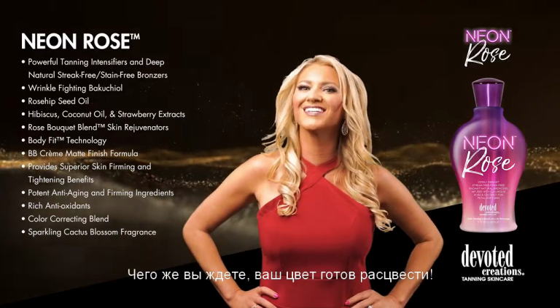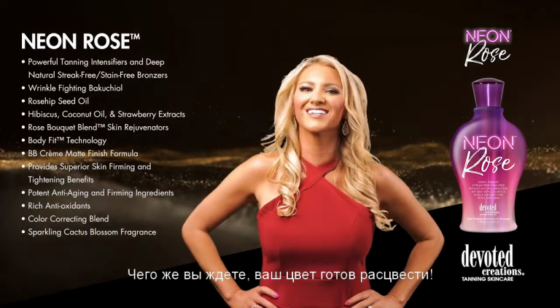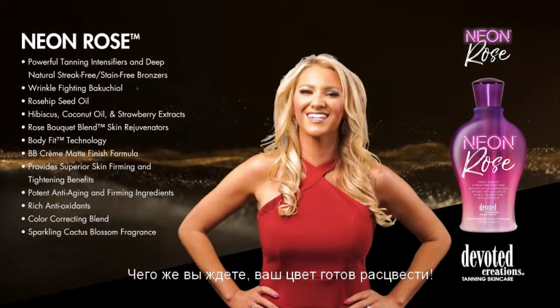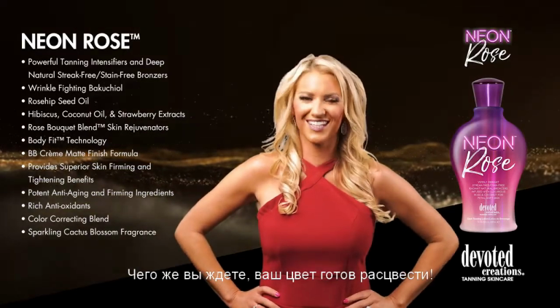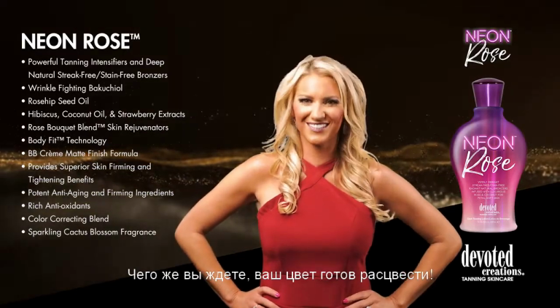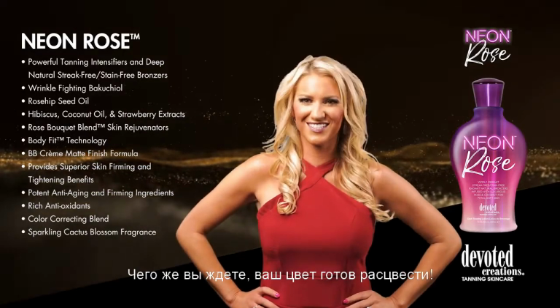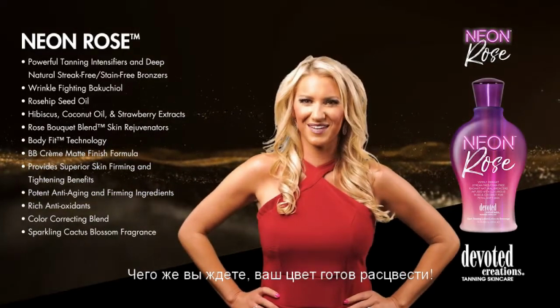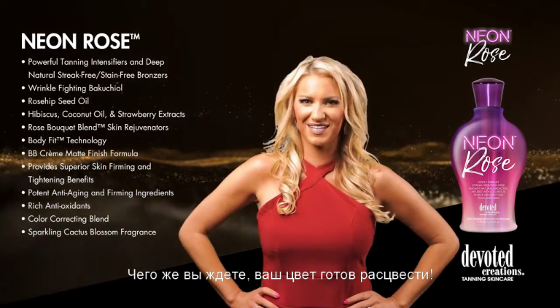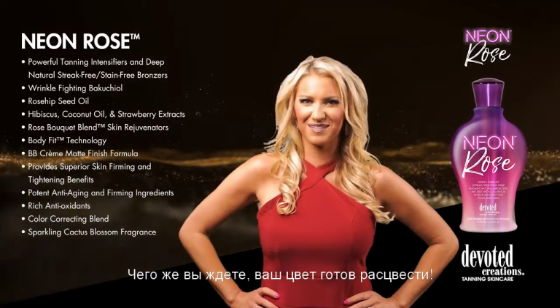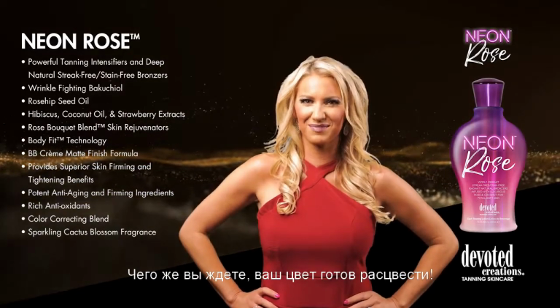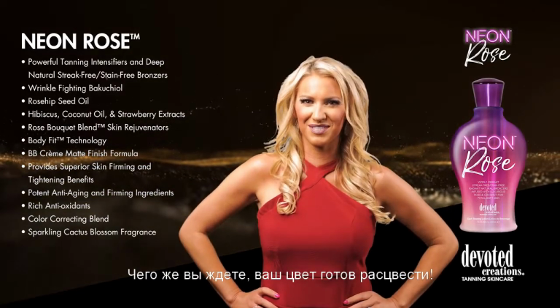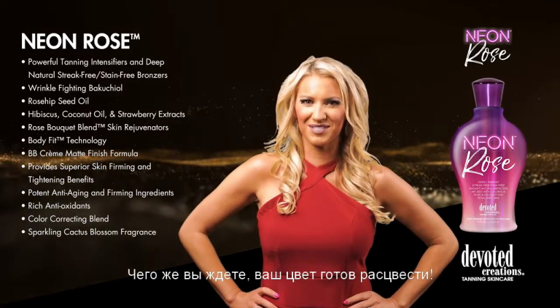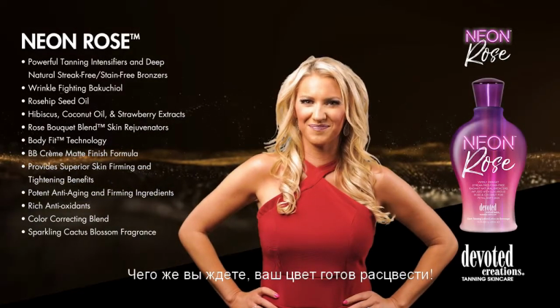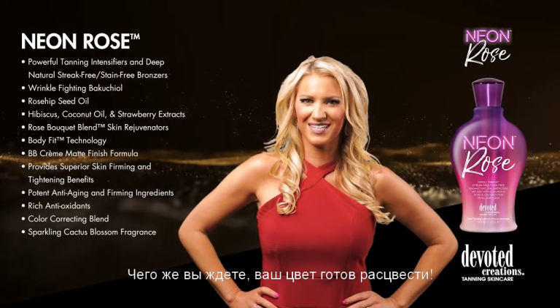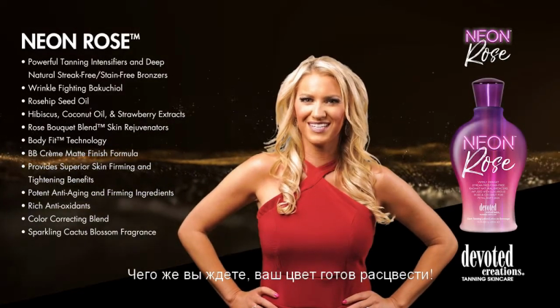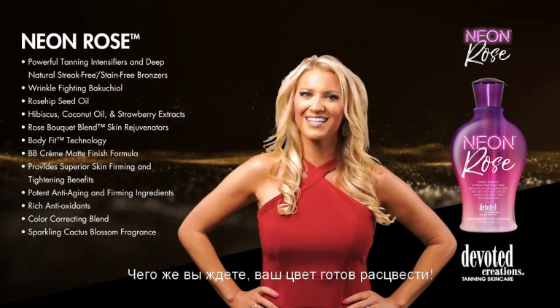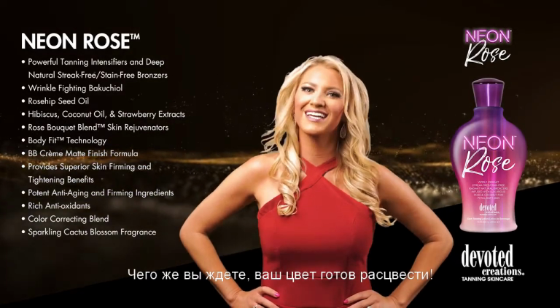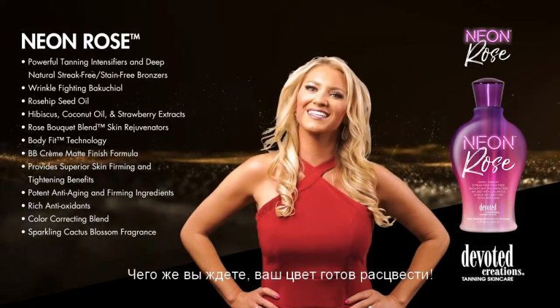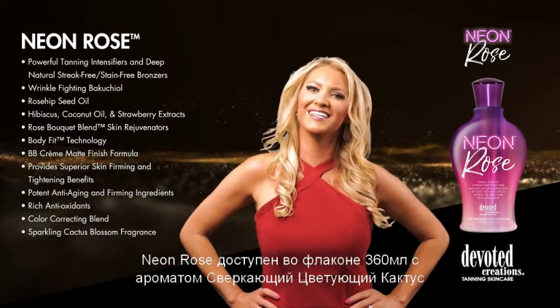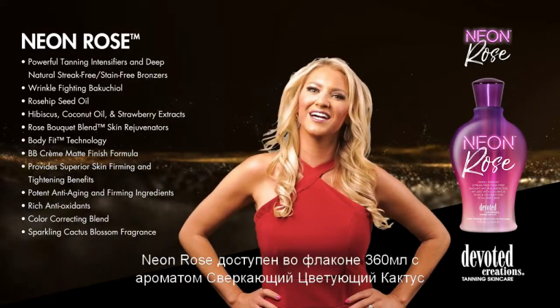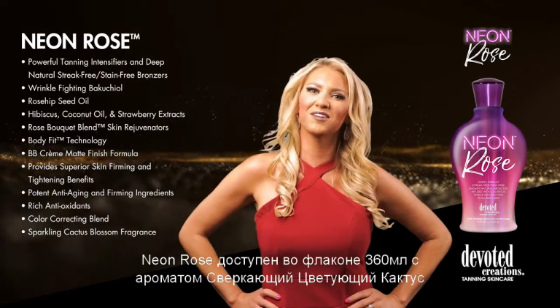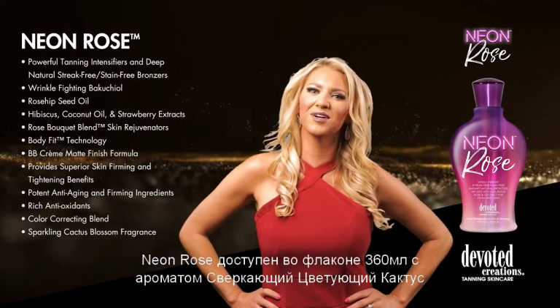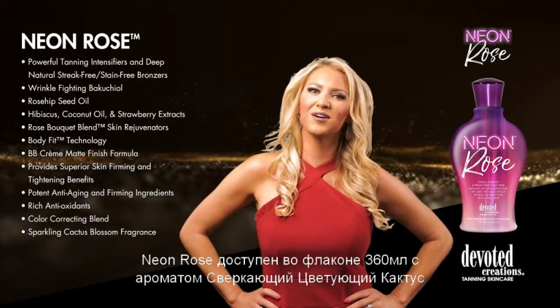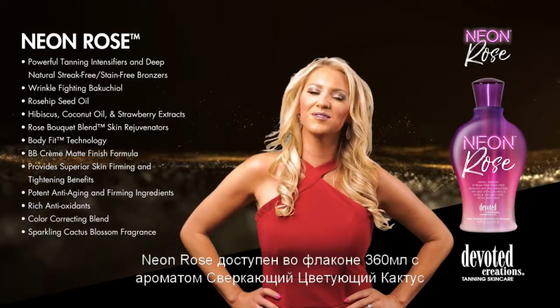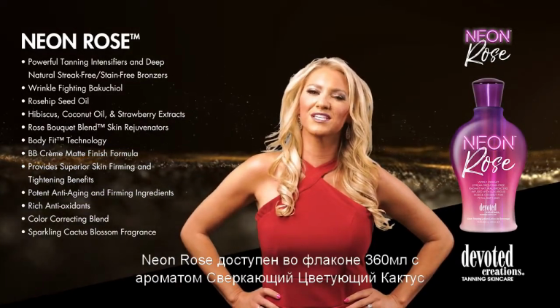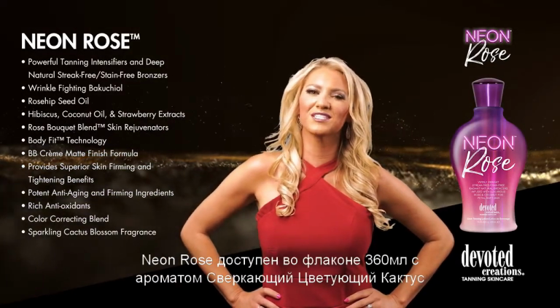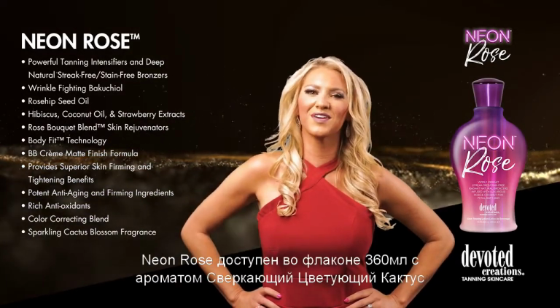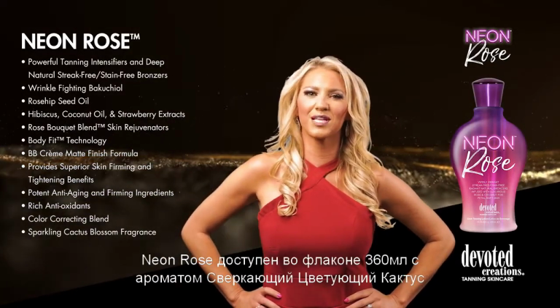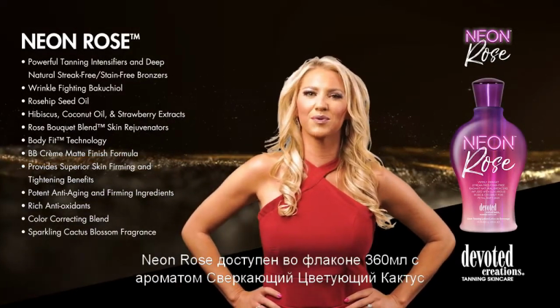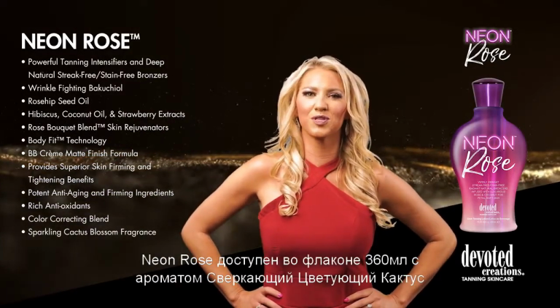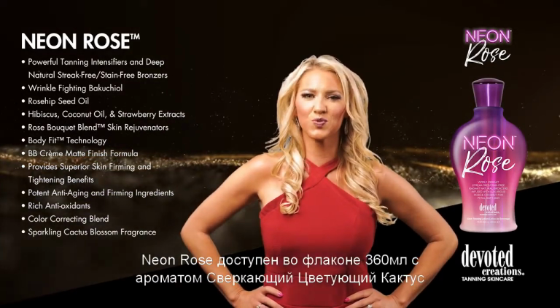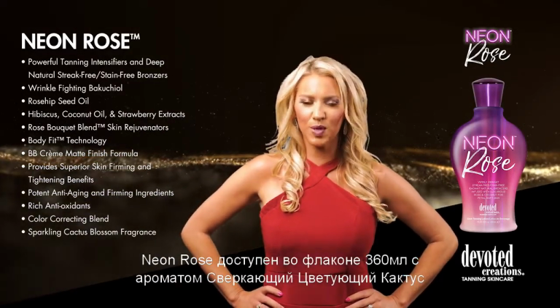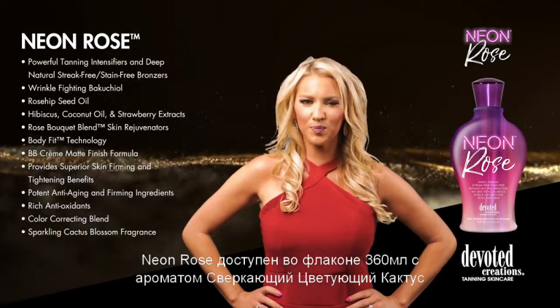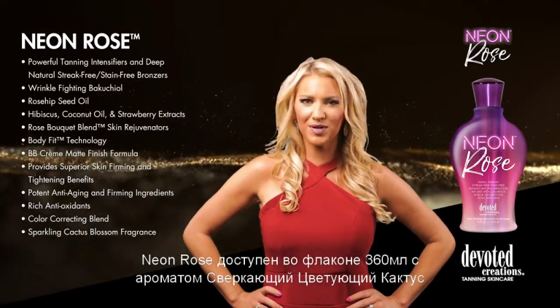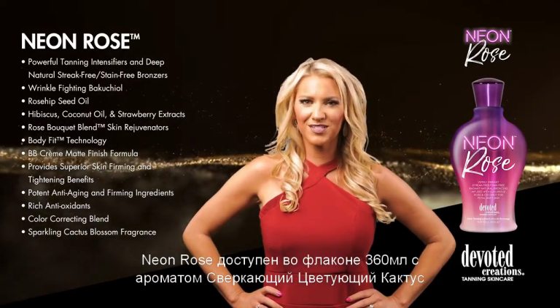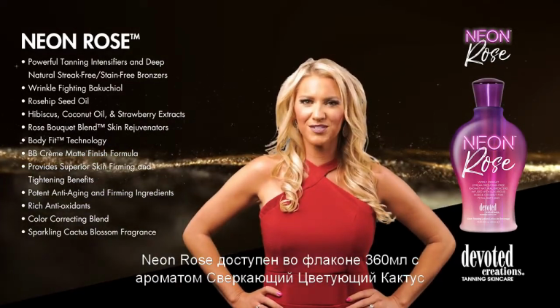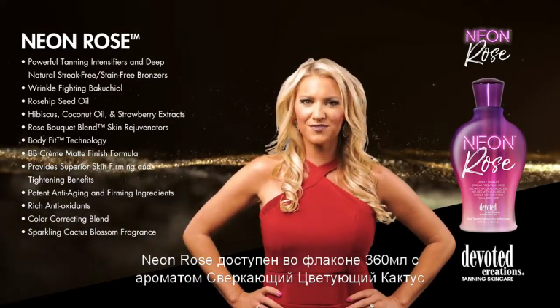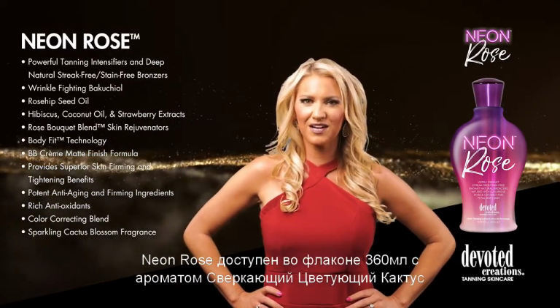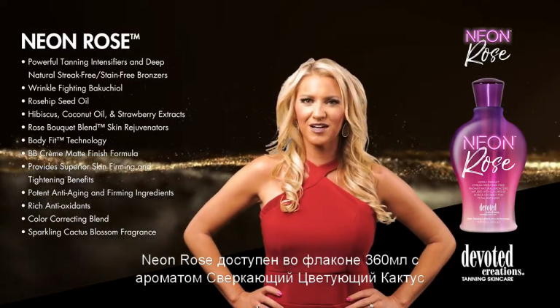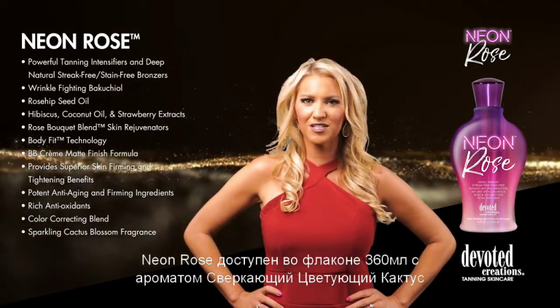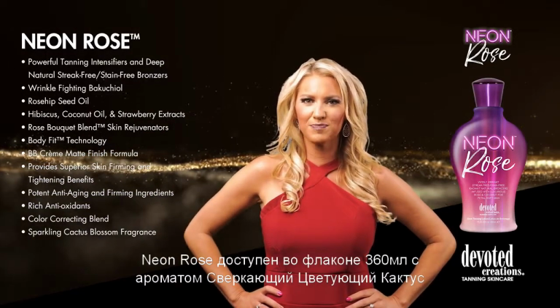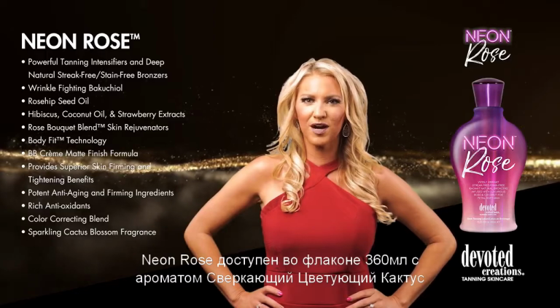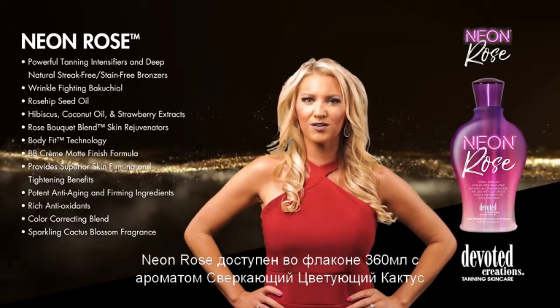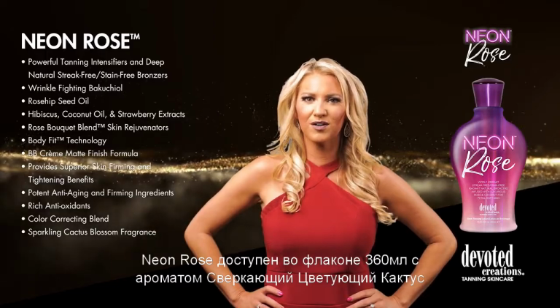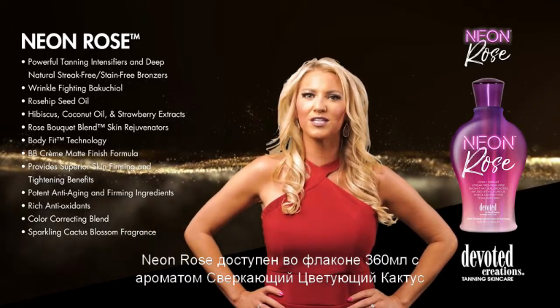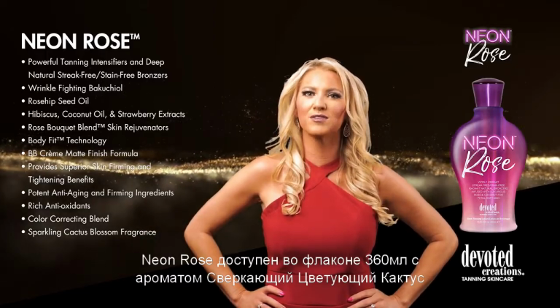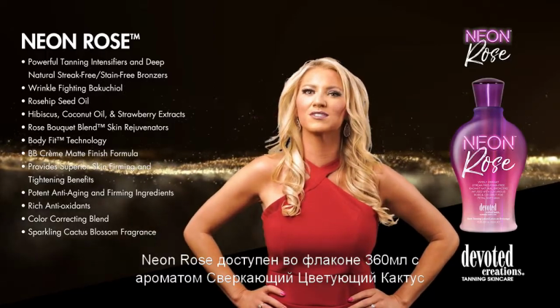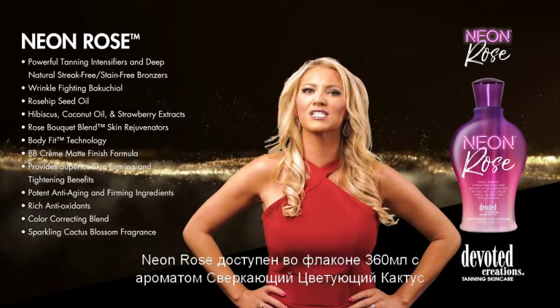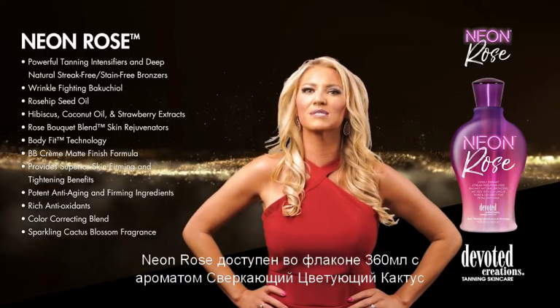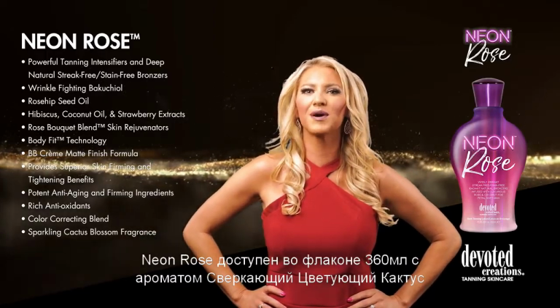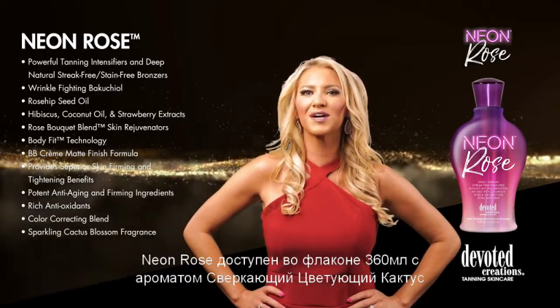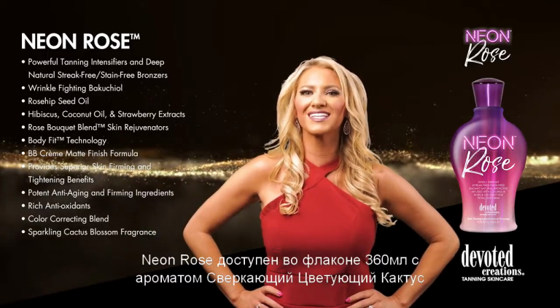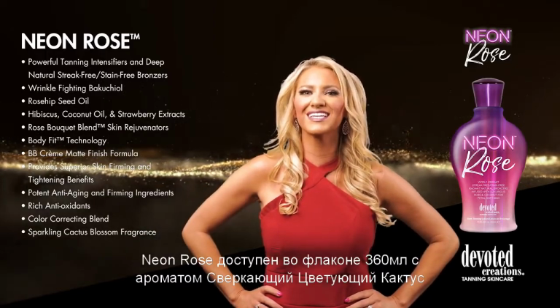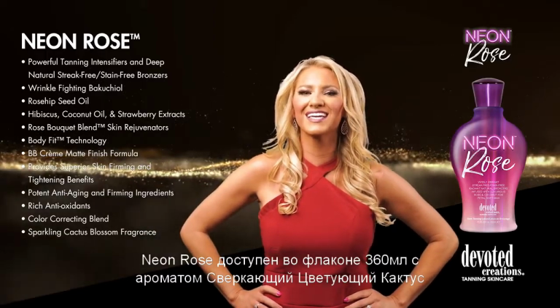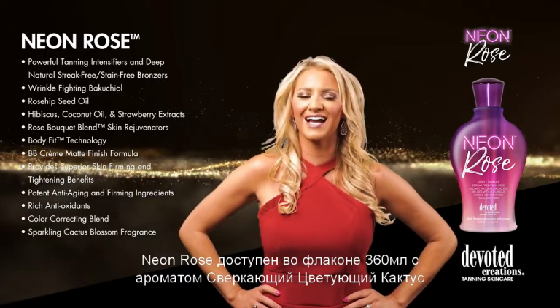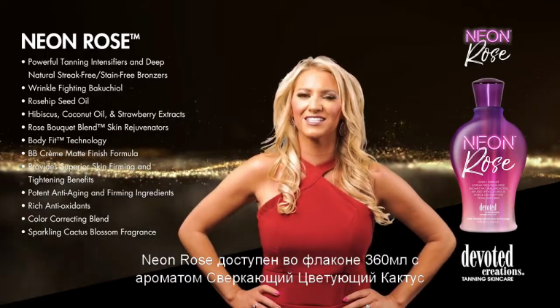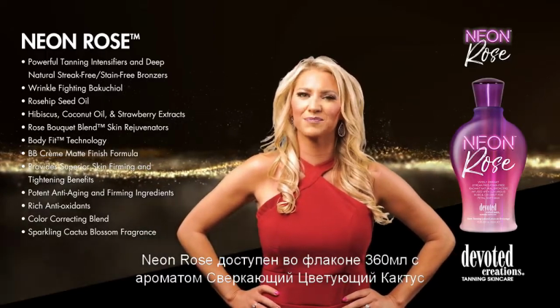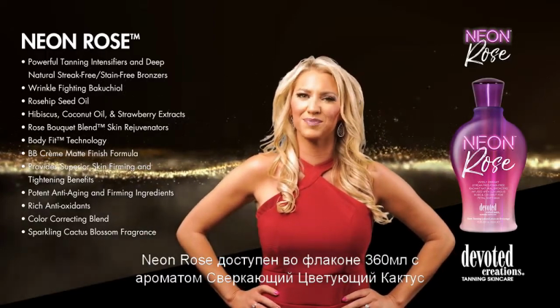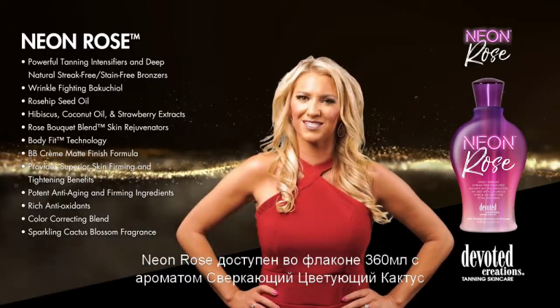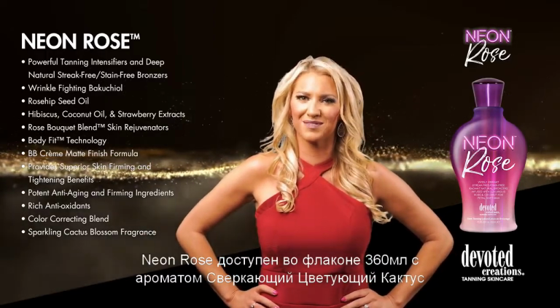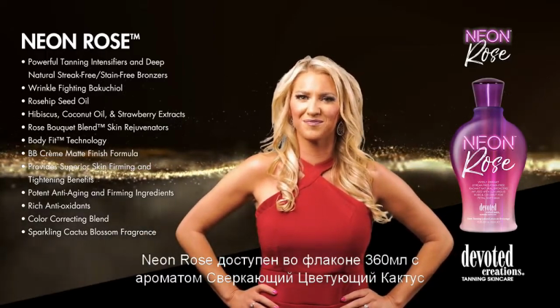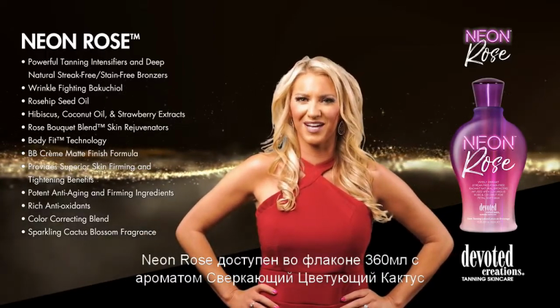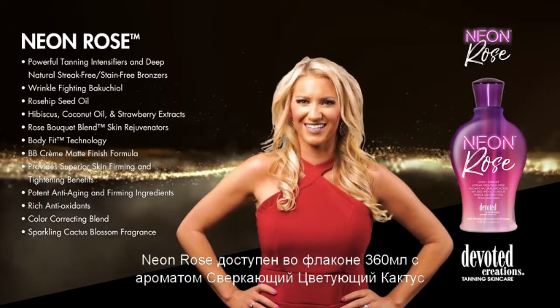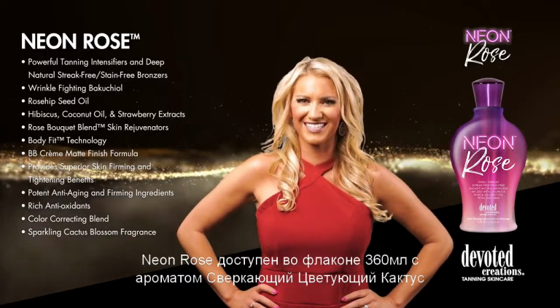Your color is ready to bloom. Neon Rose is available in a 12.25 ounce bottle and uses a sparkling cactus blossom fragrance.